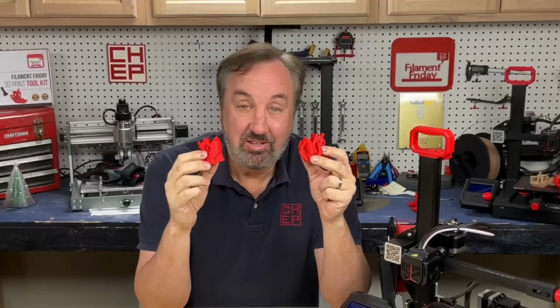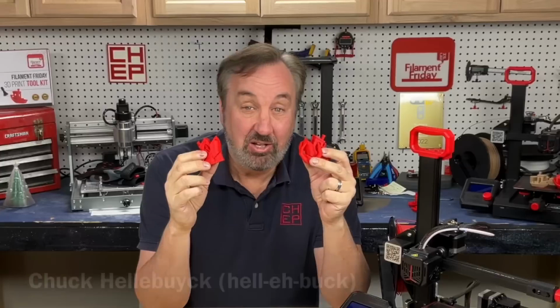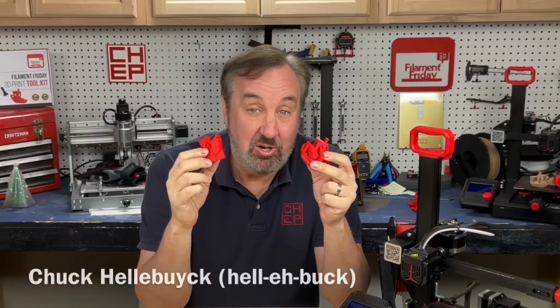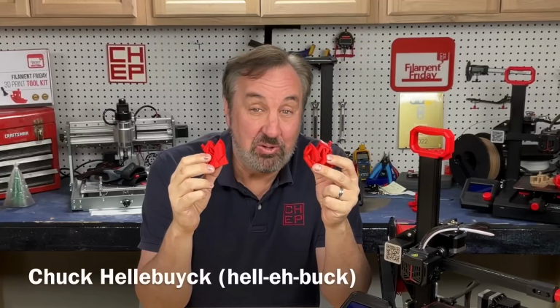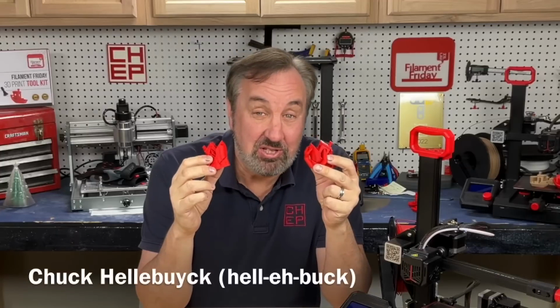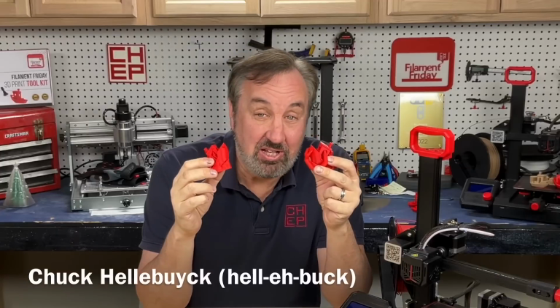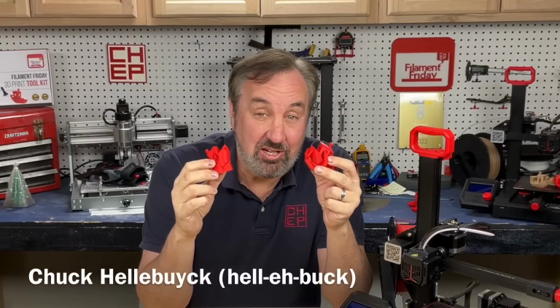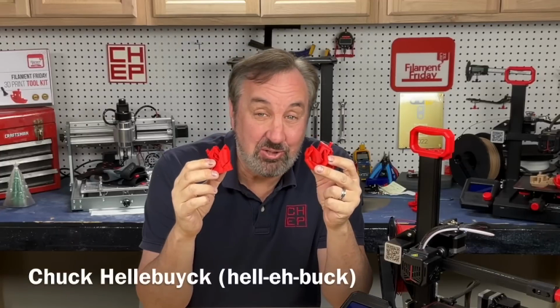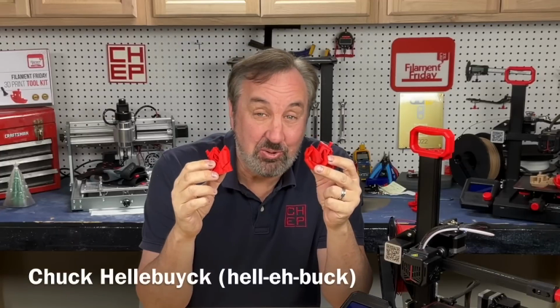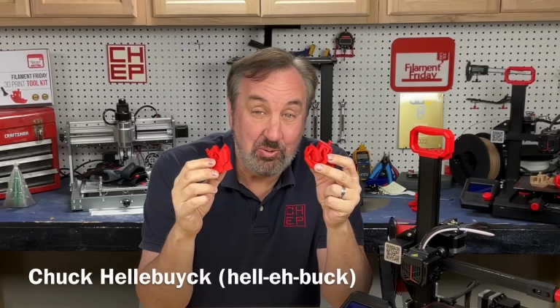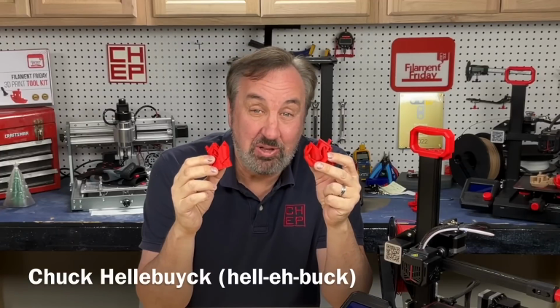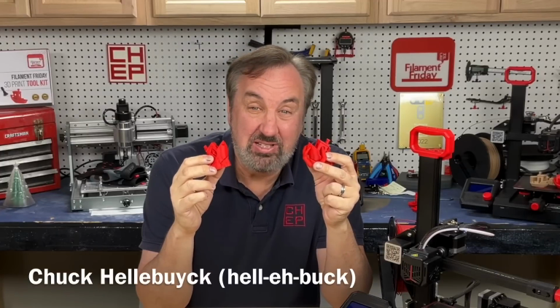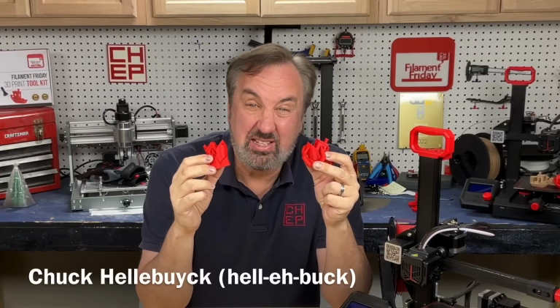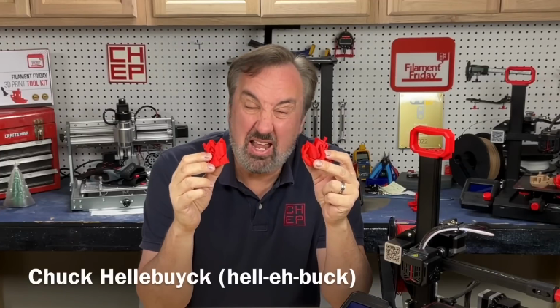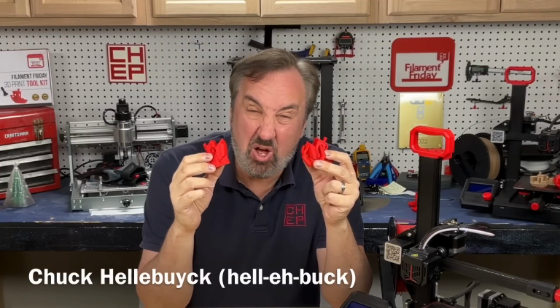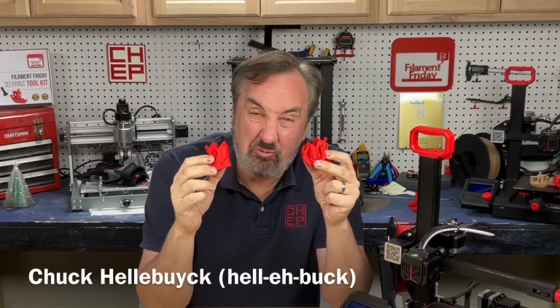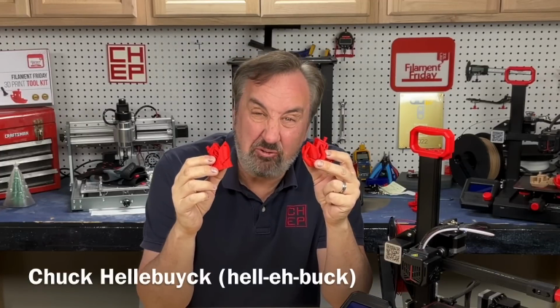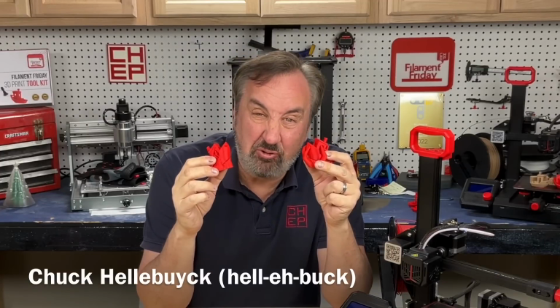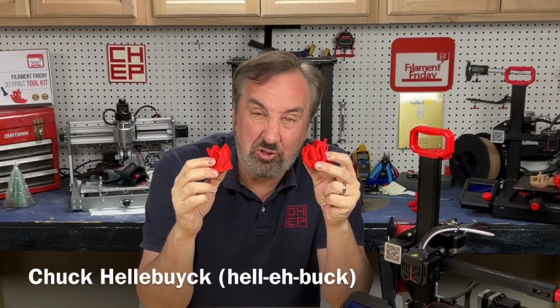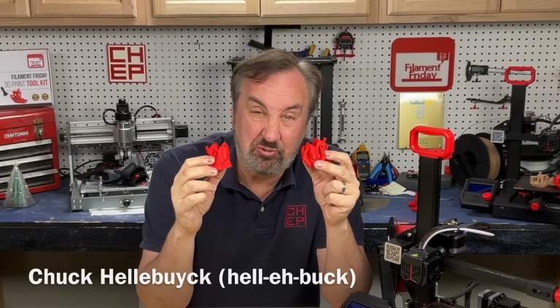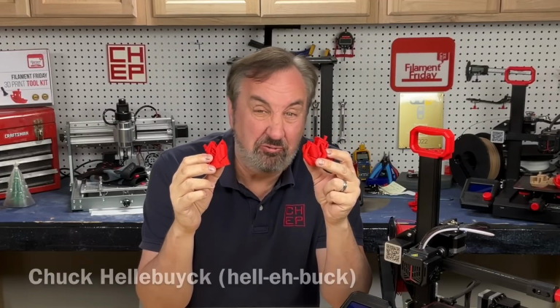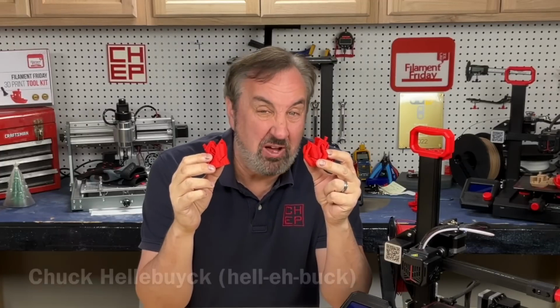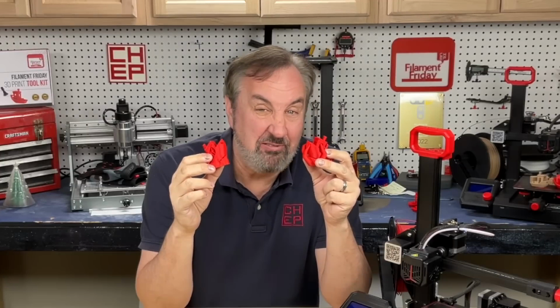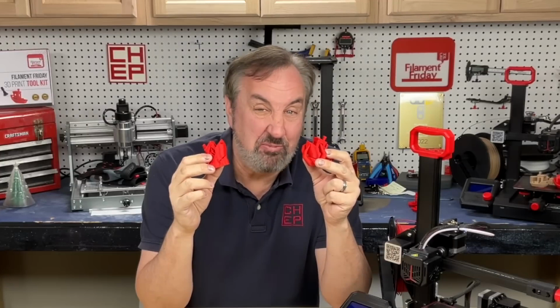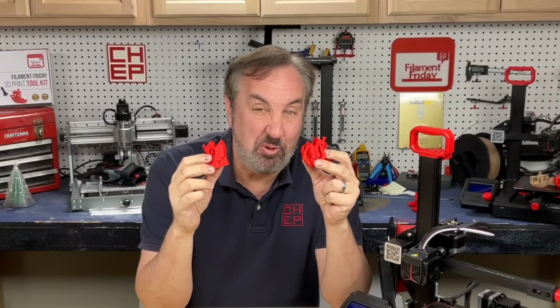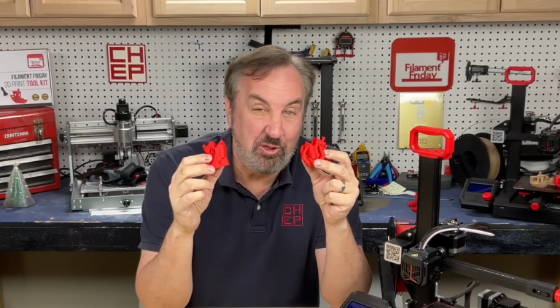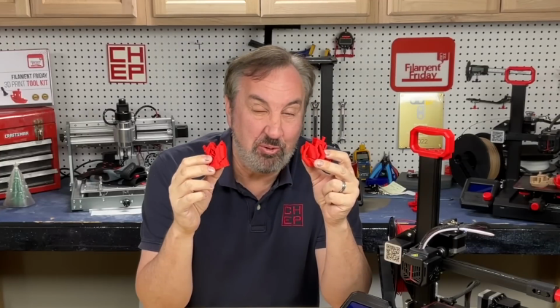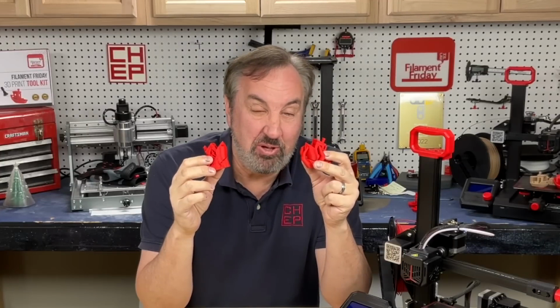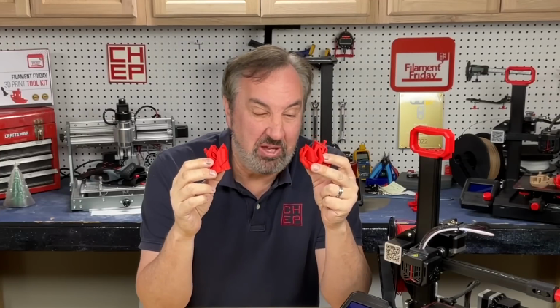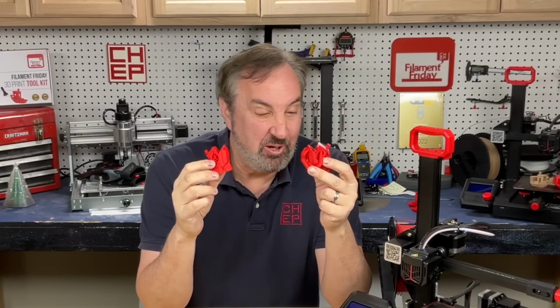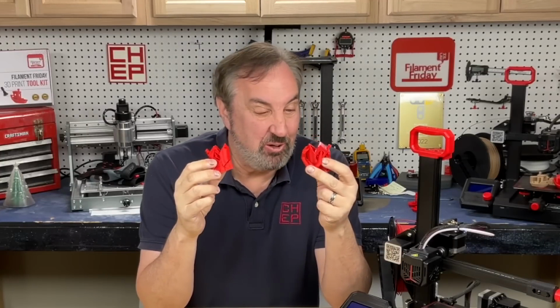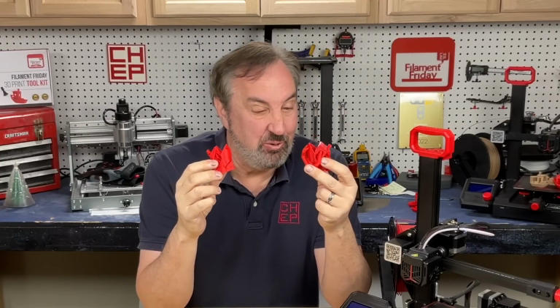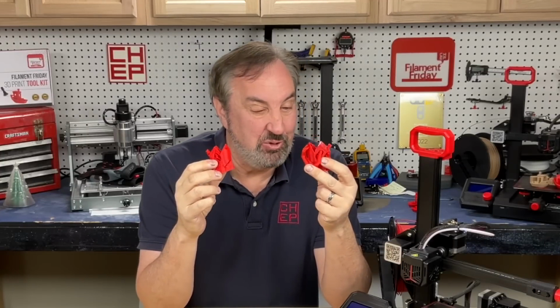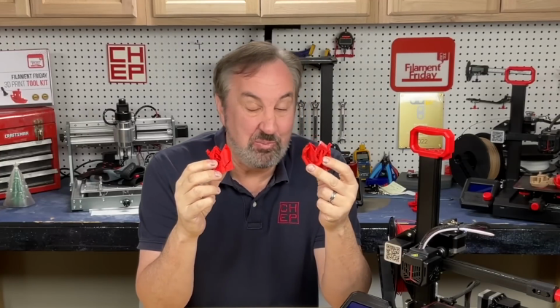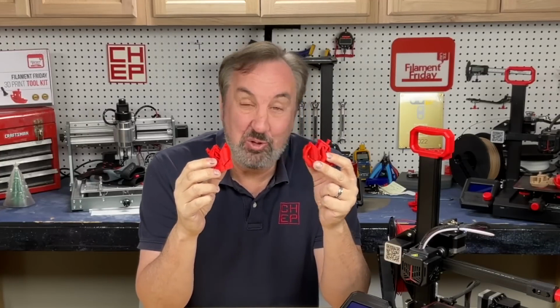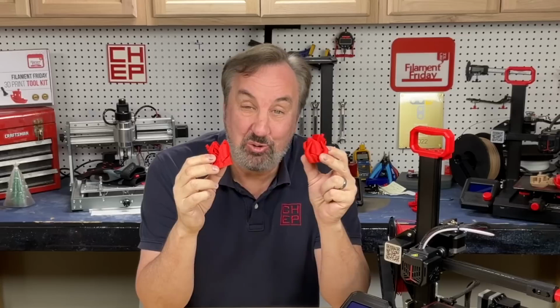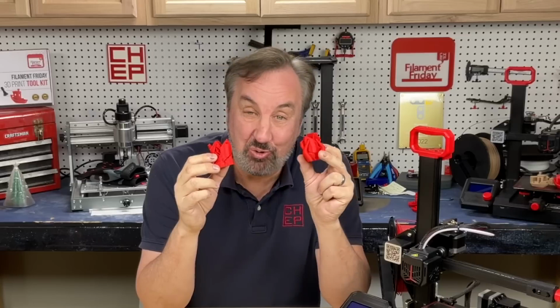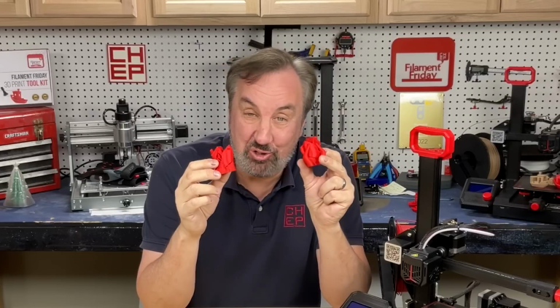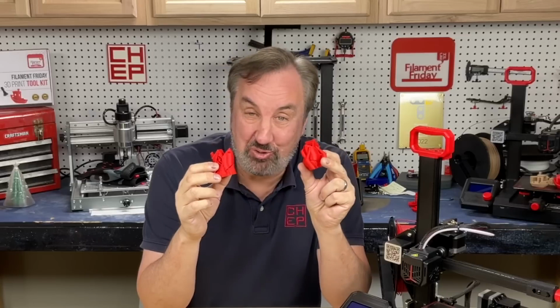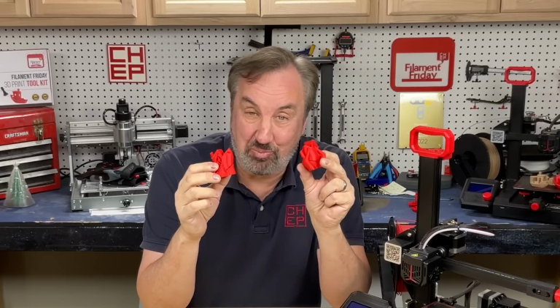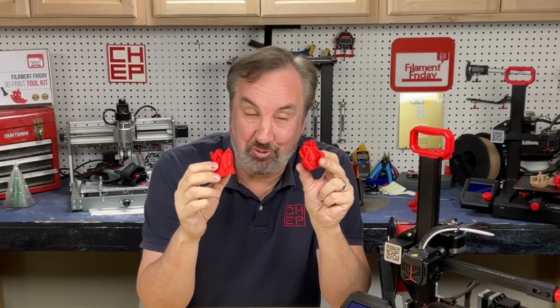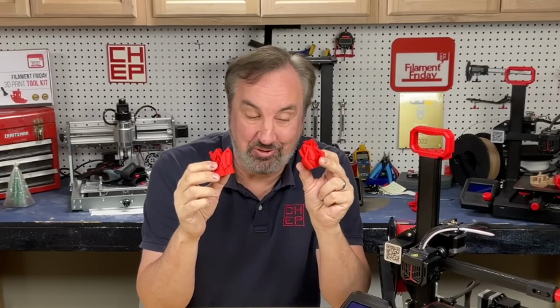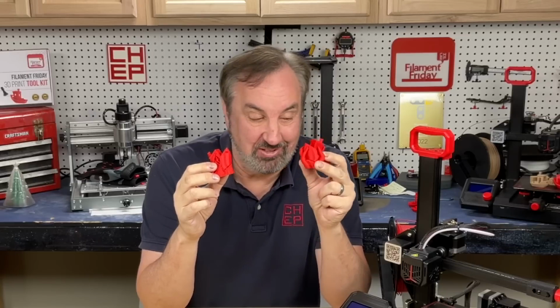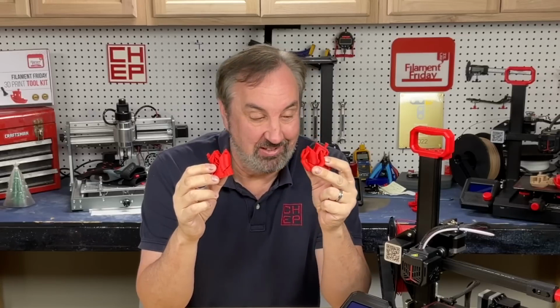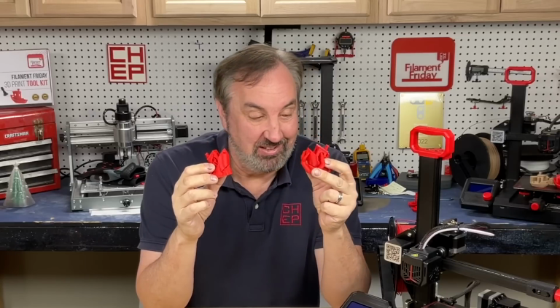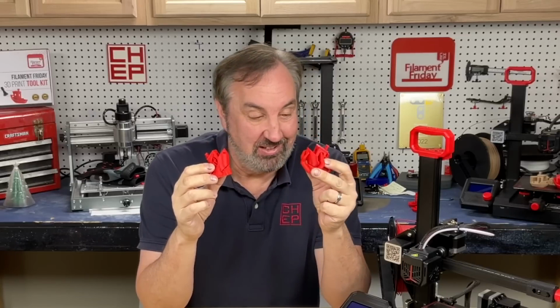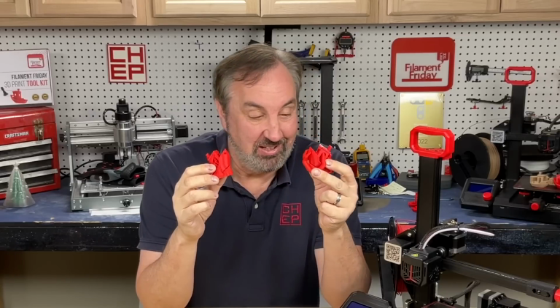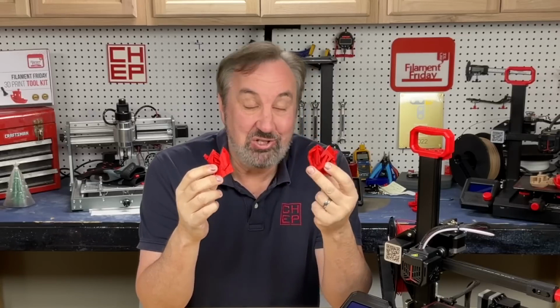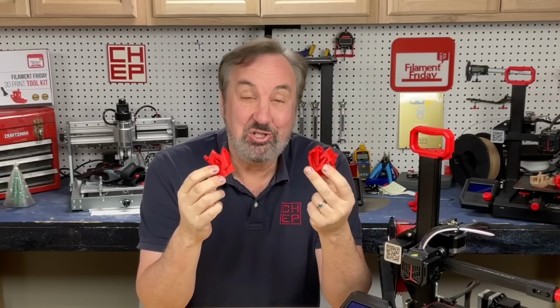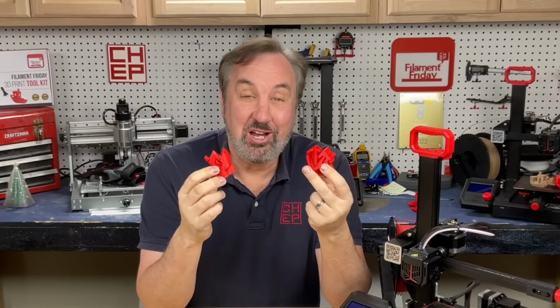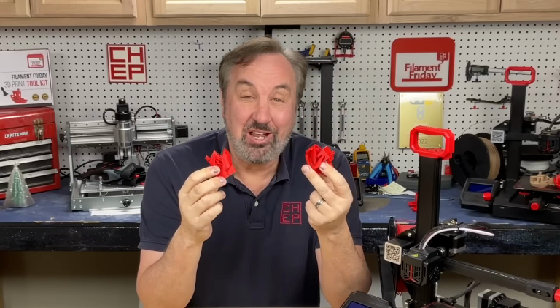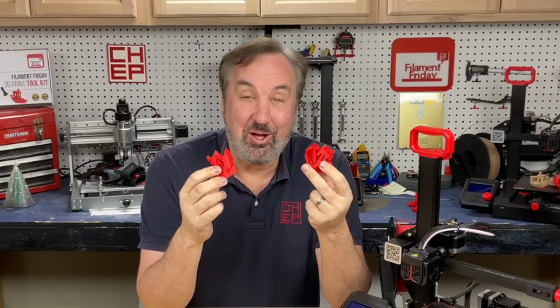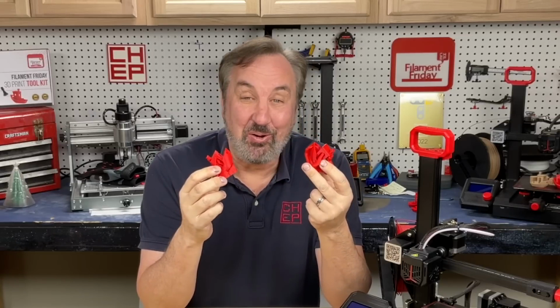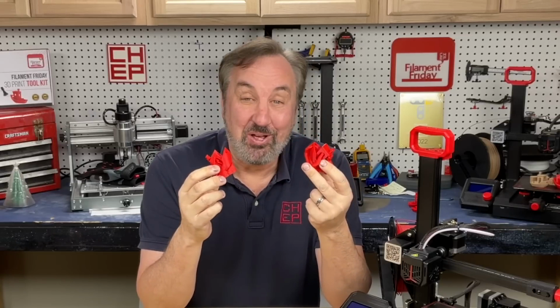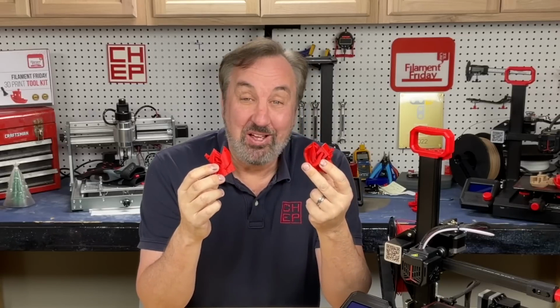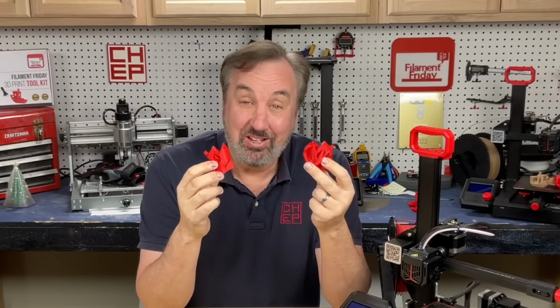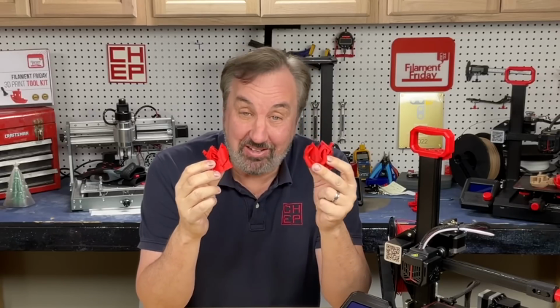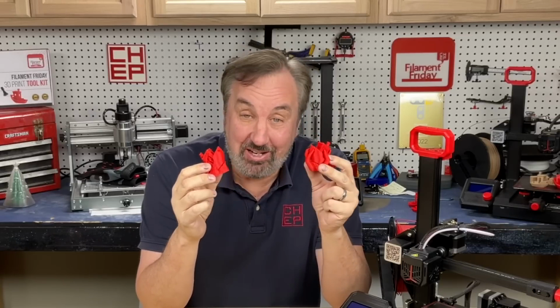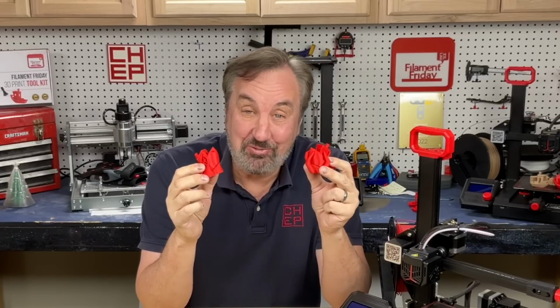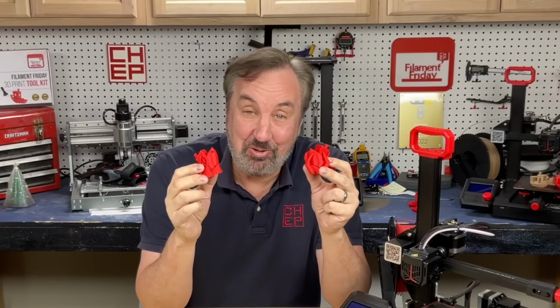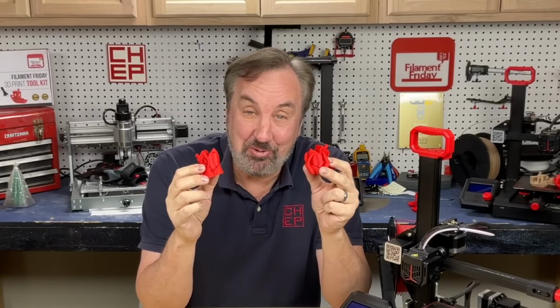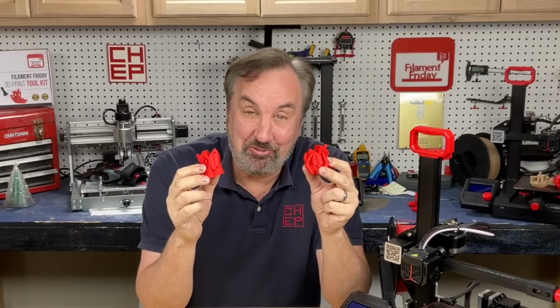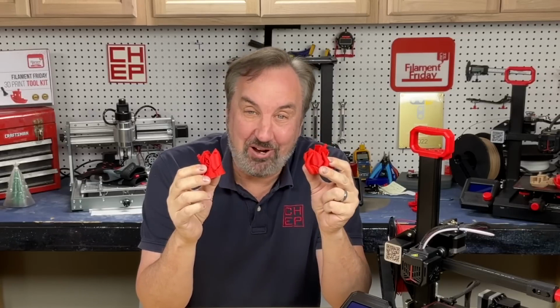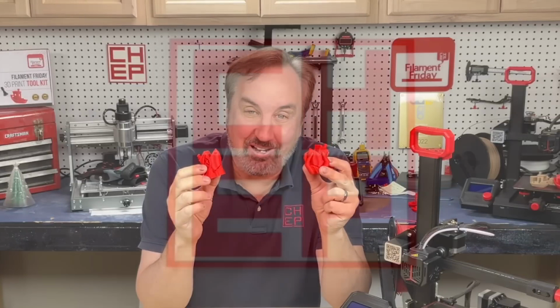The Cura Slicer released an alpha version 5.3 that includes some new tree supports. Let's check it out on today's Filament Friday.